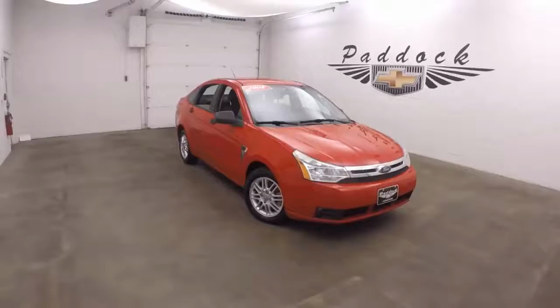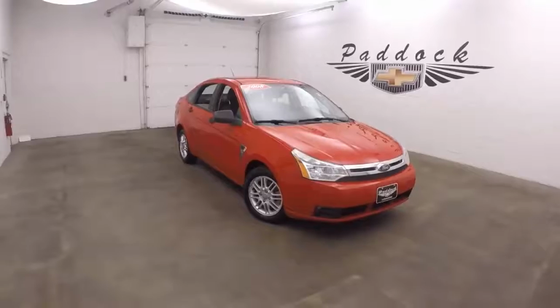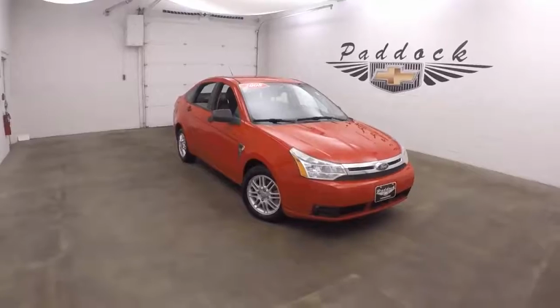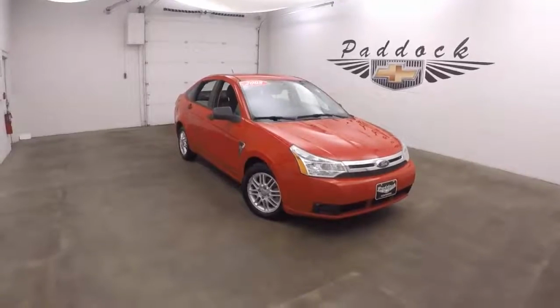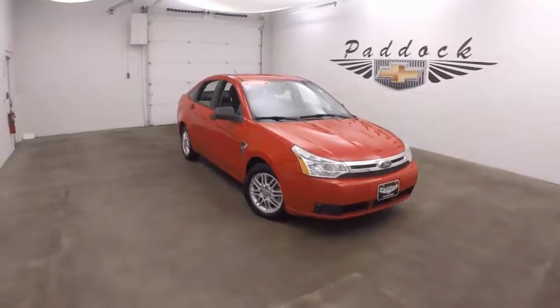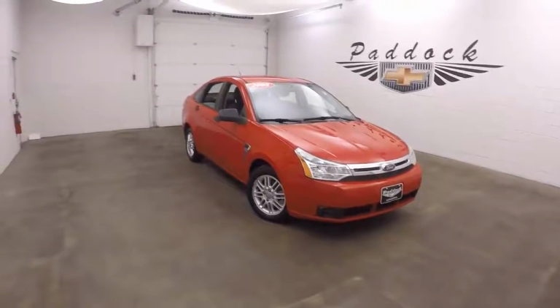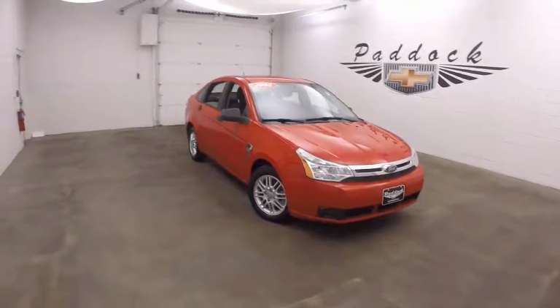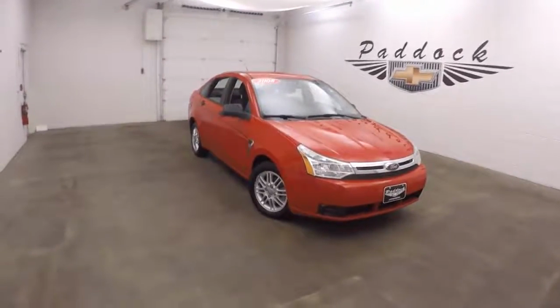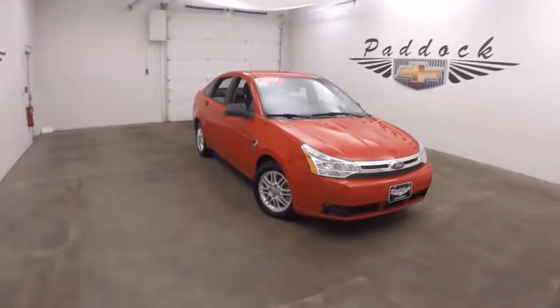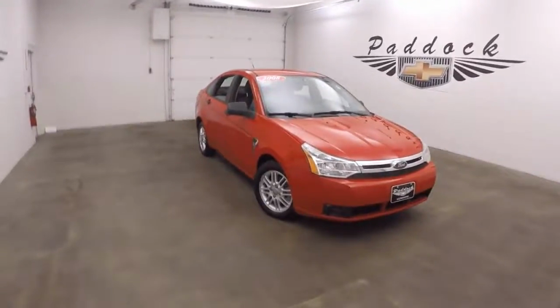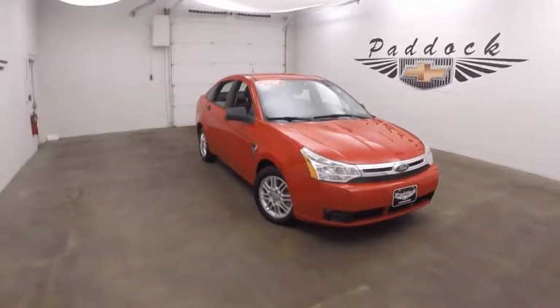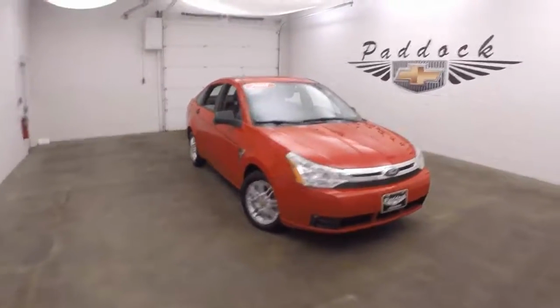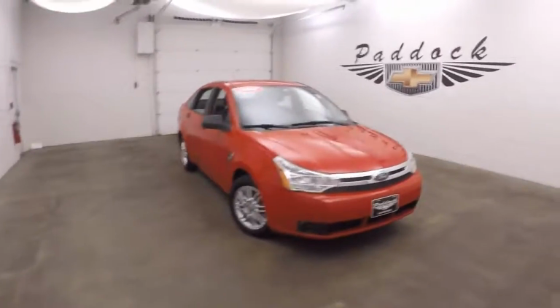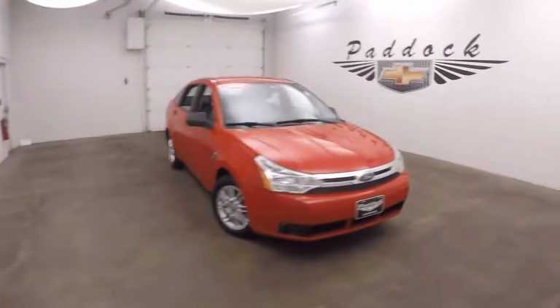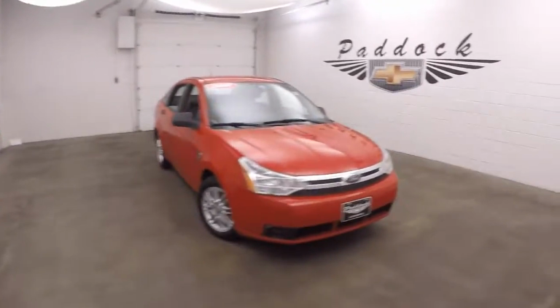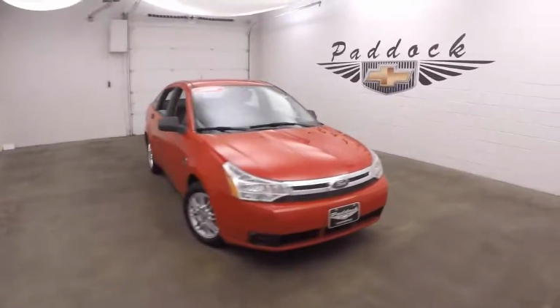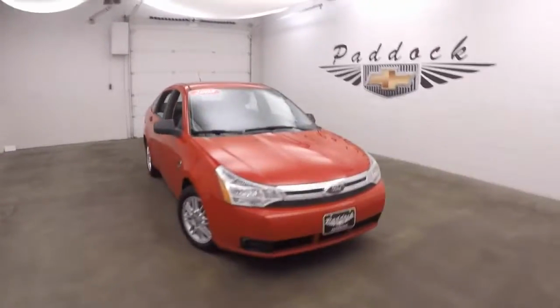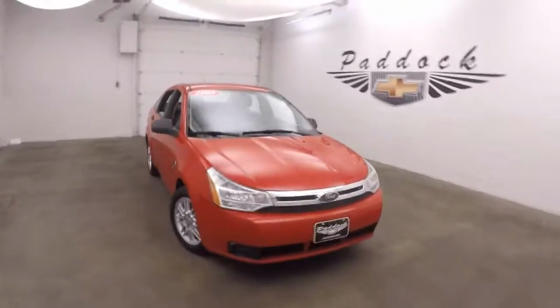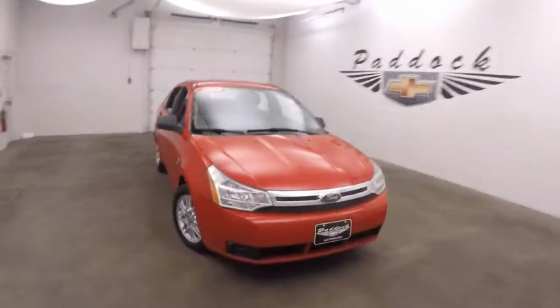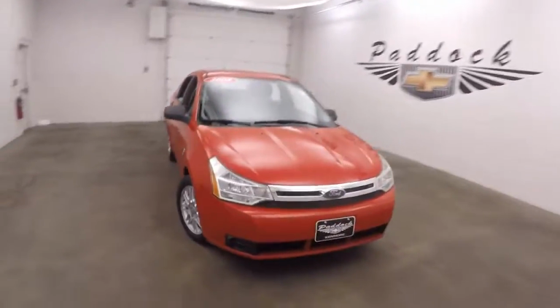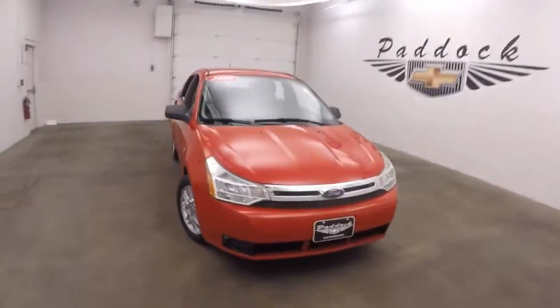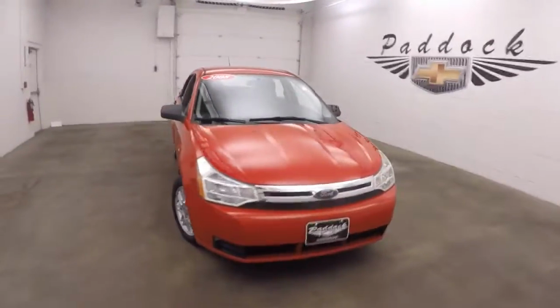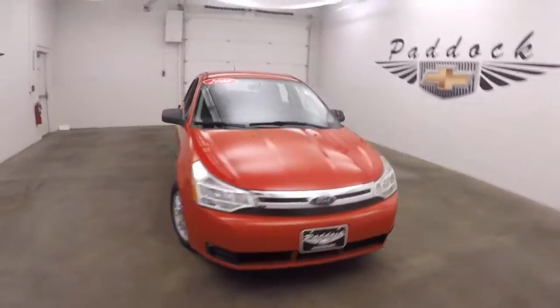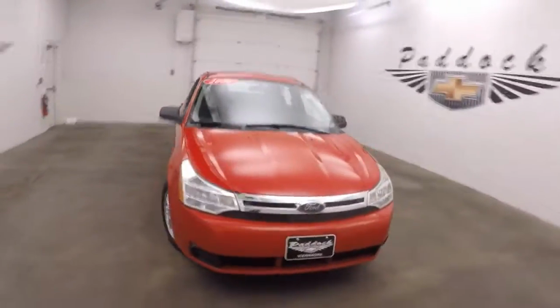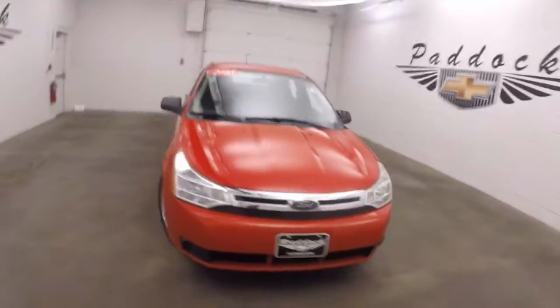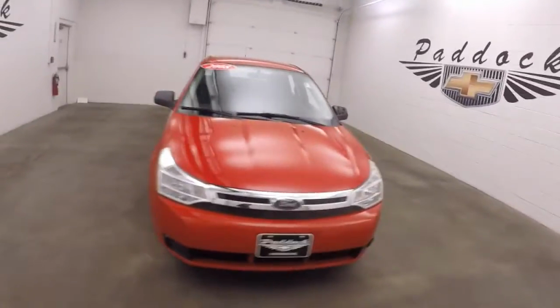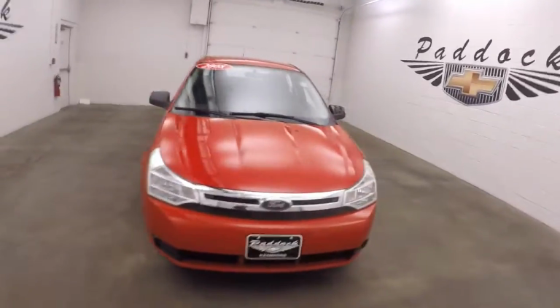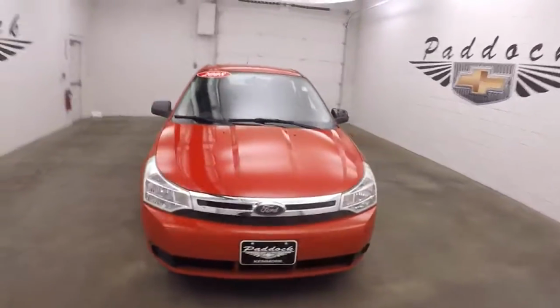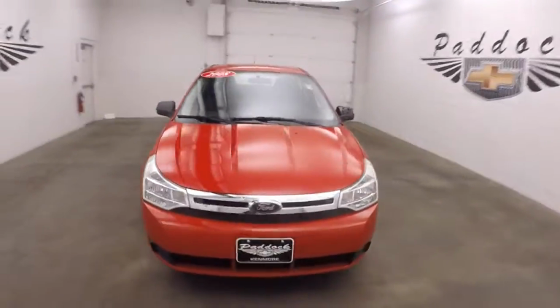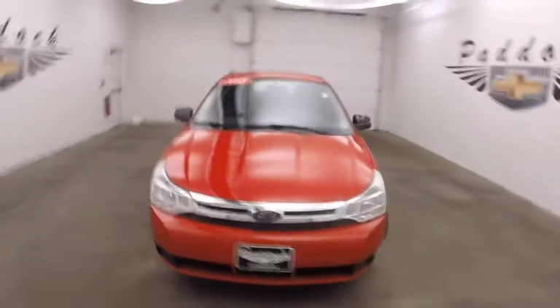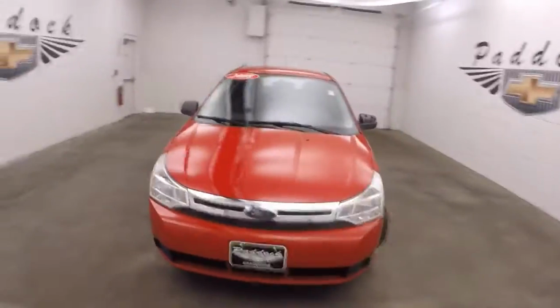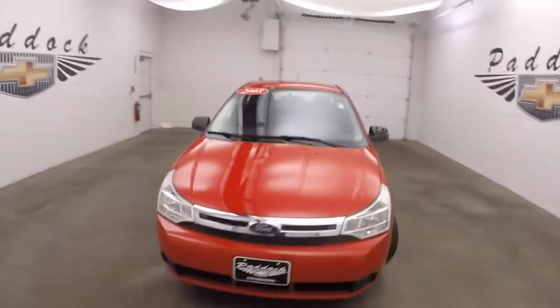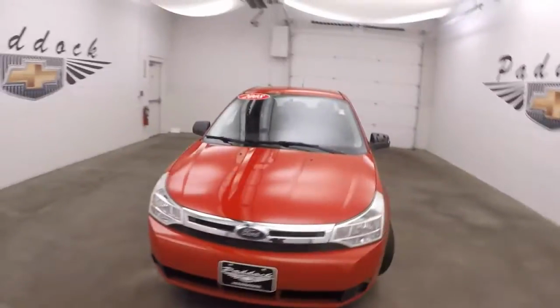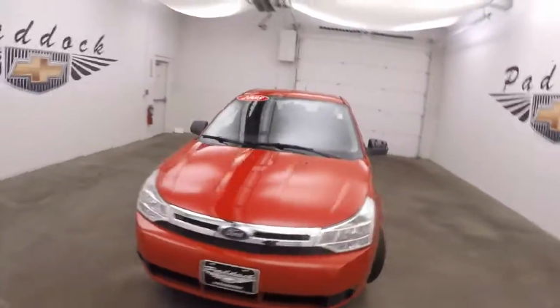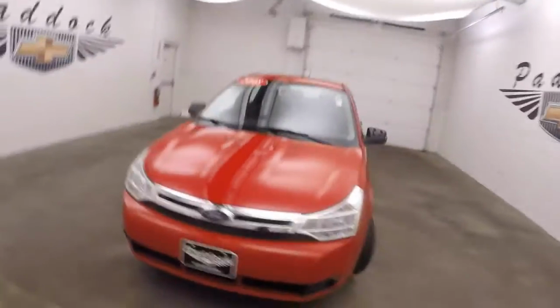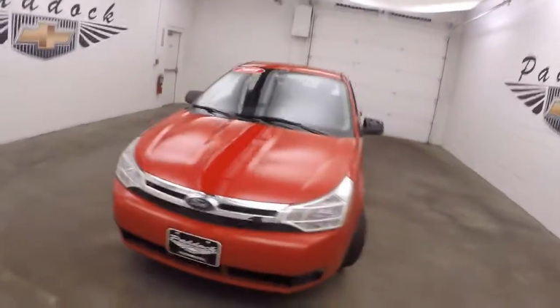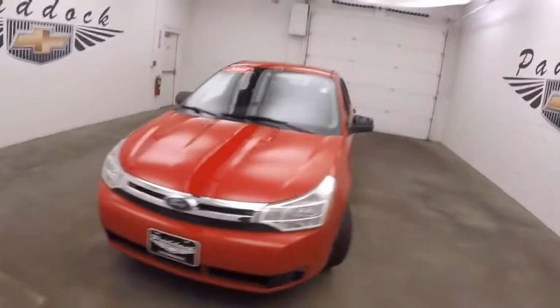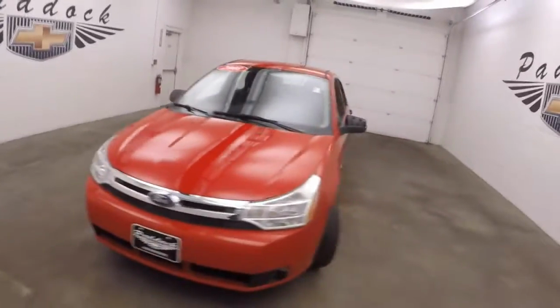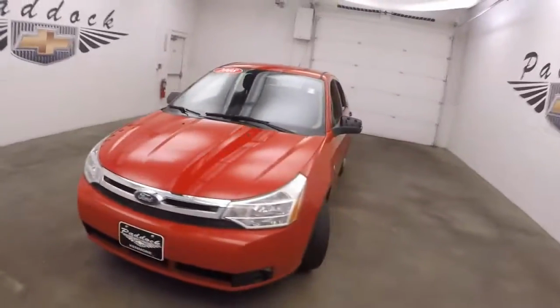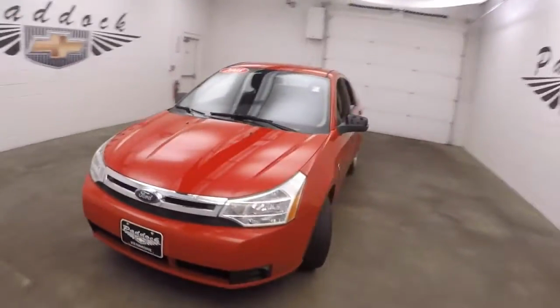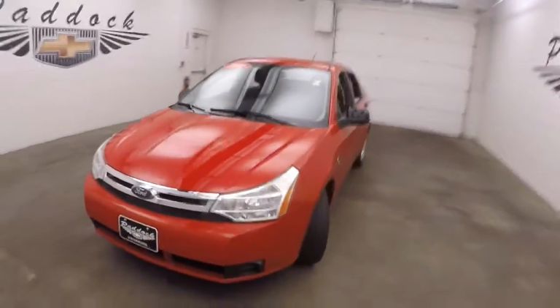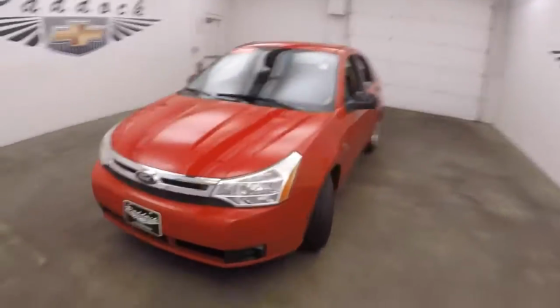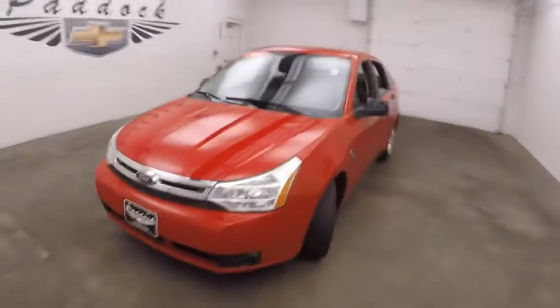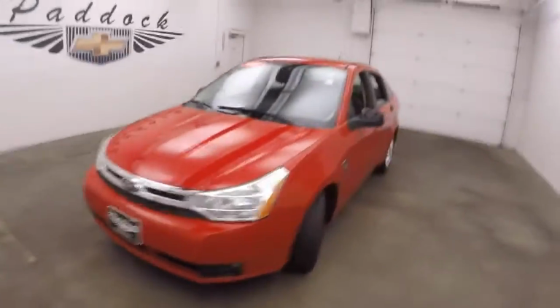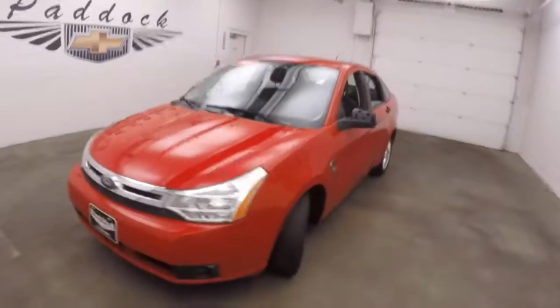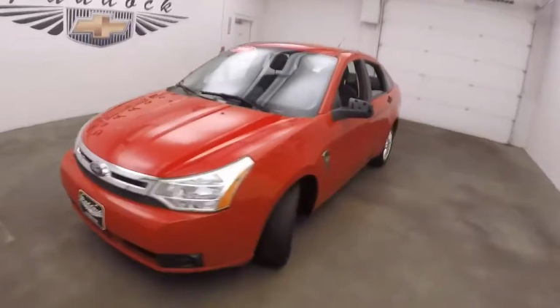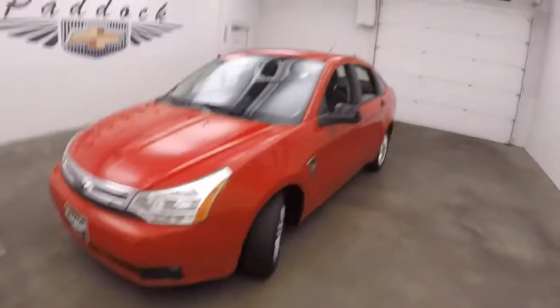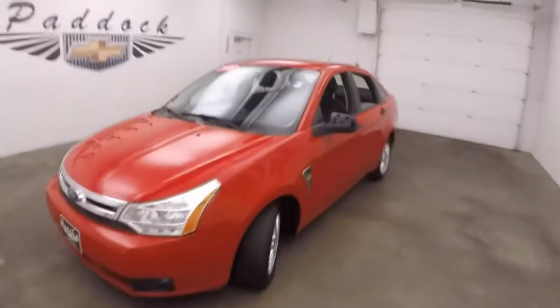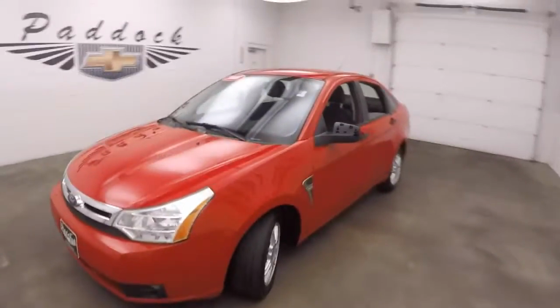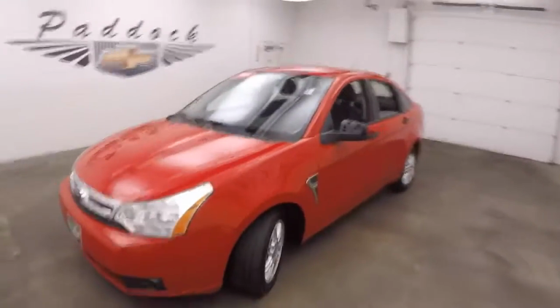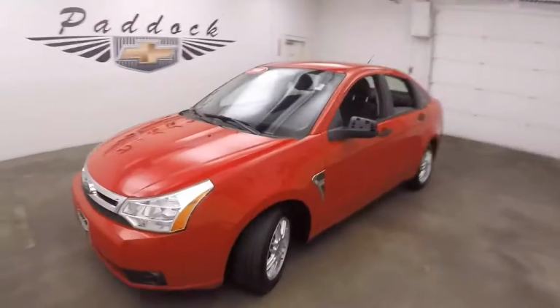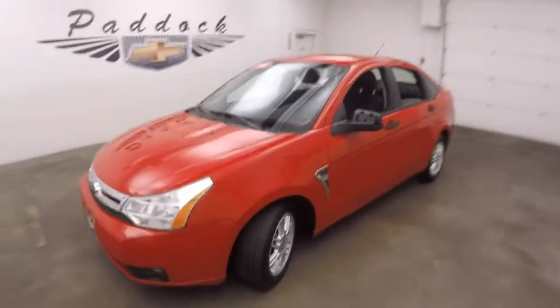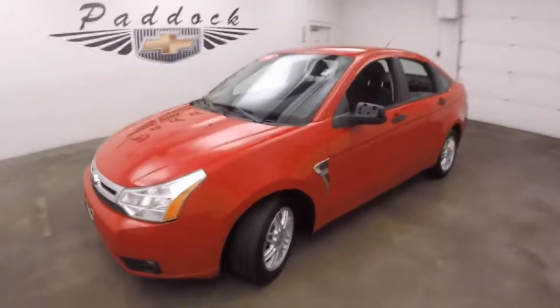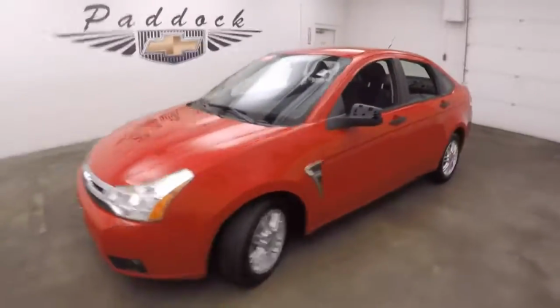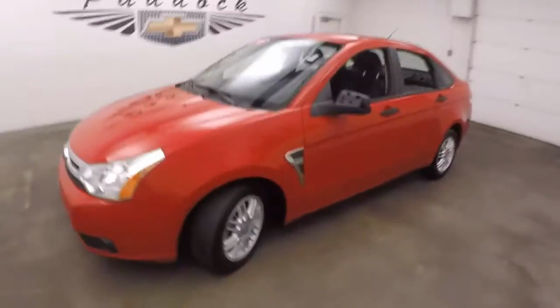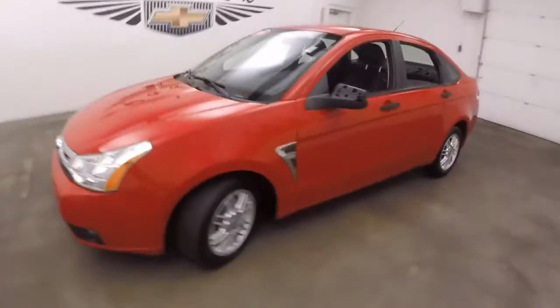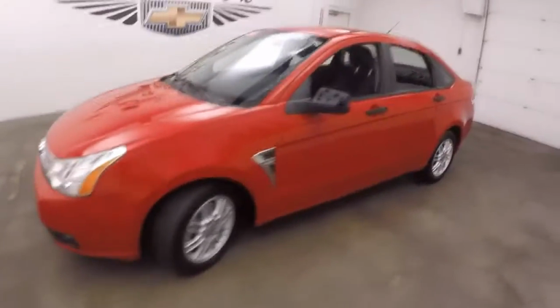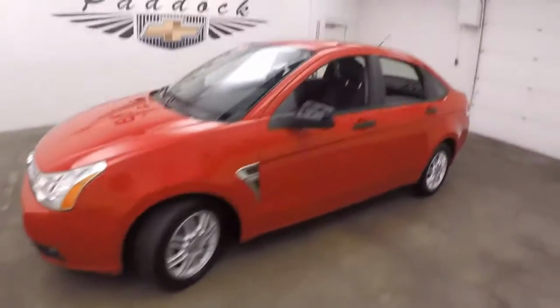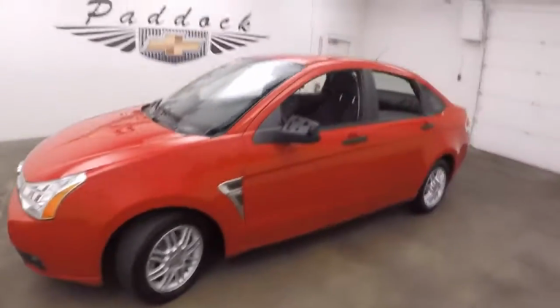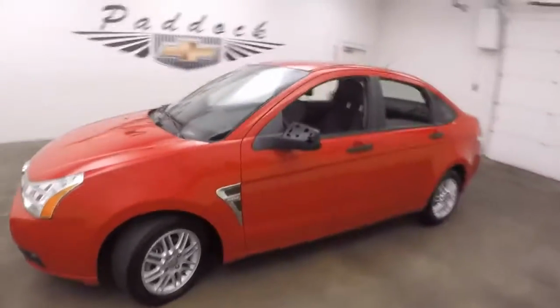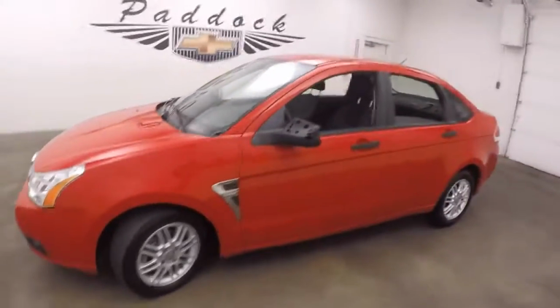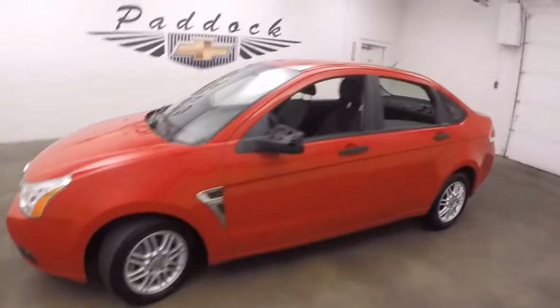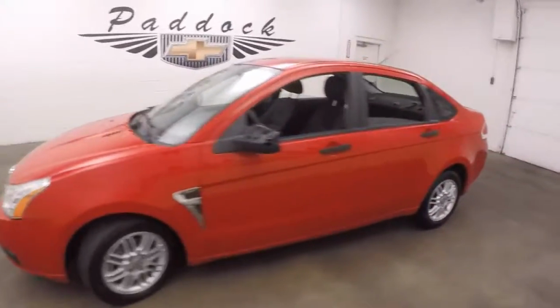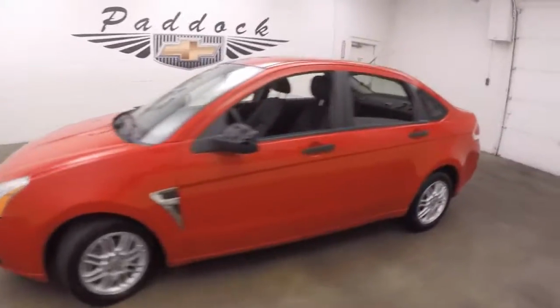It's a 2008 Ford Focus SE. Very nice red, nice alloy wheels.